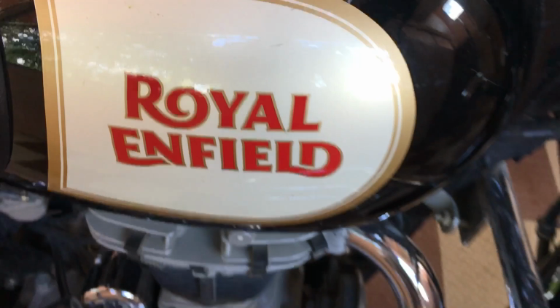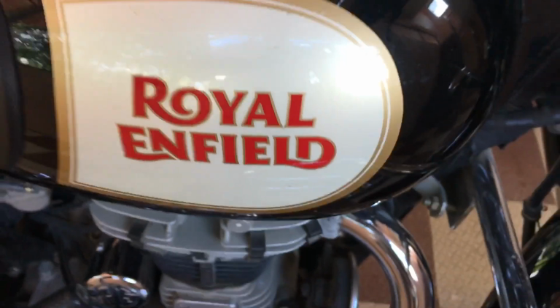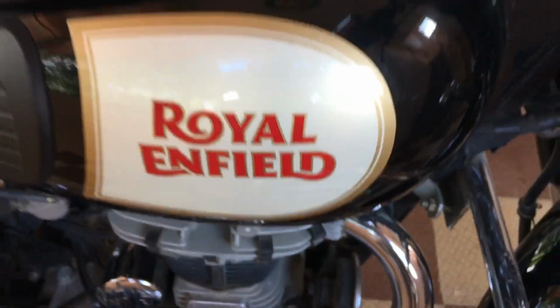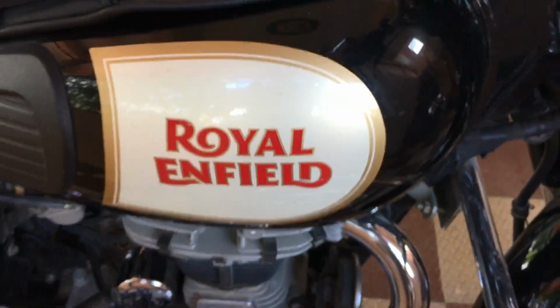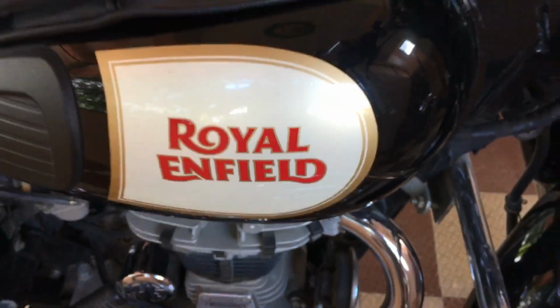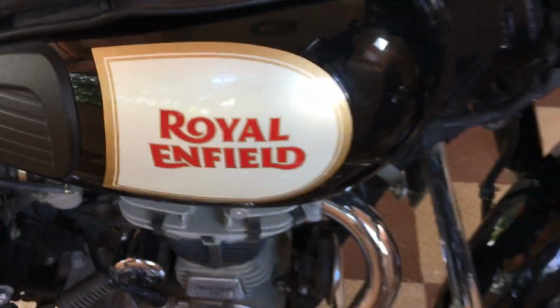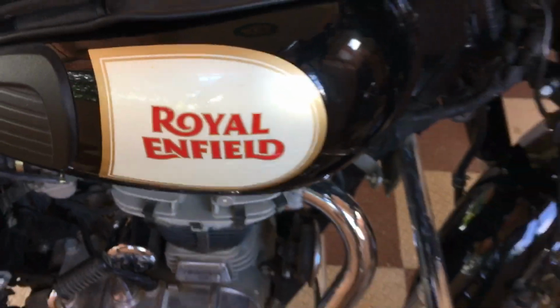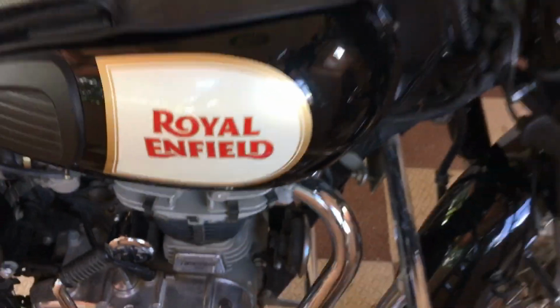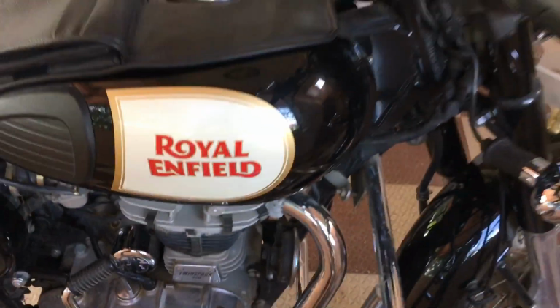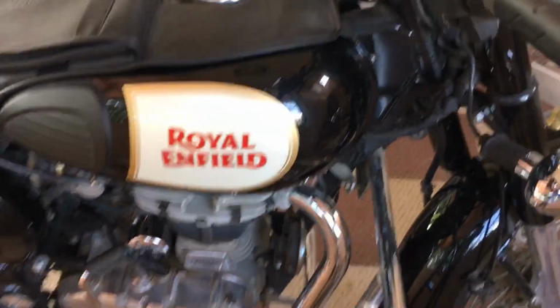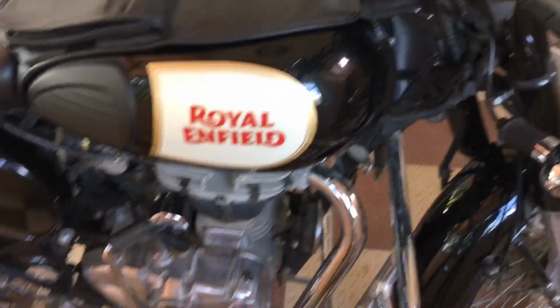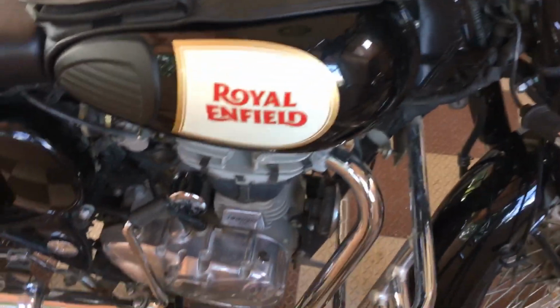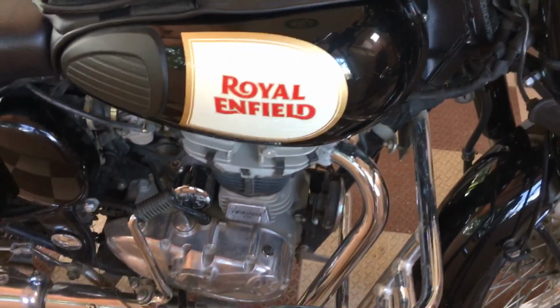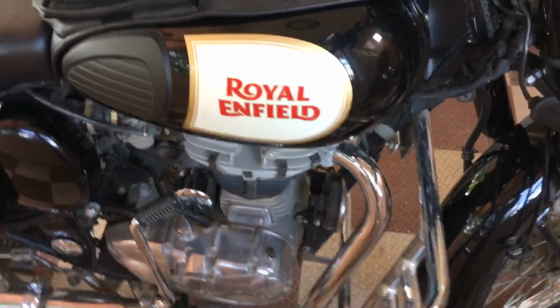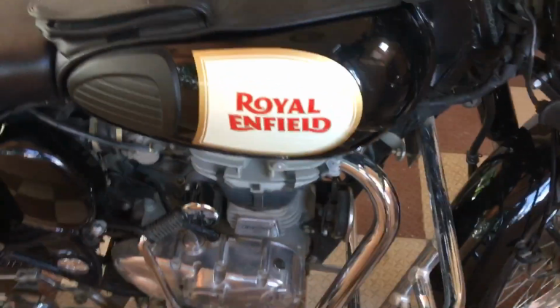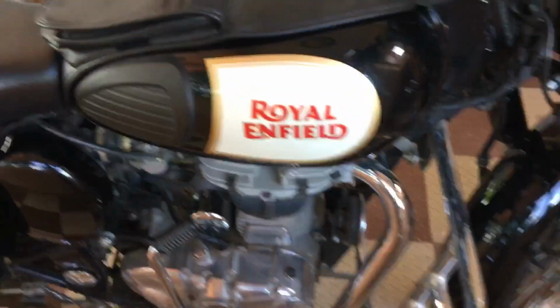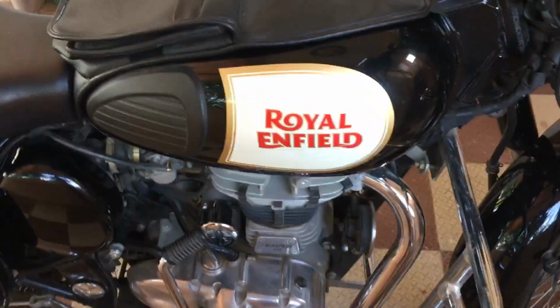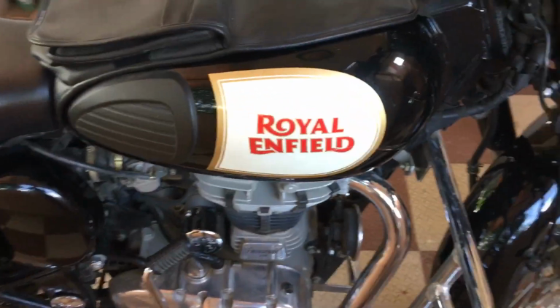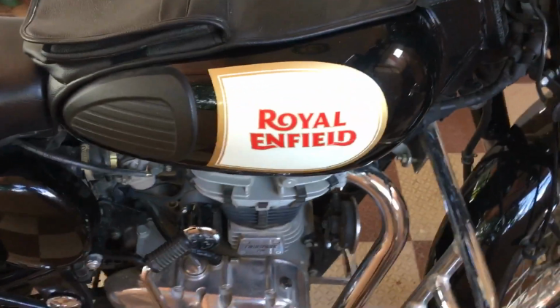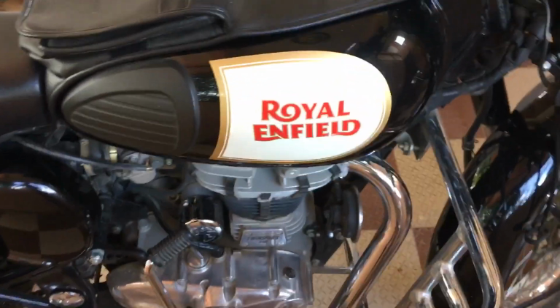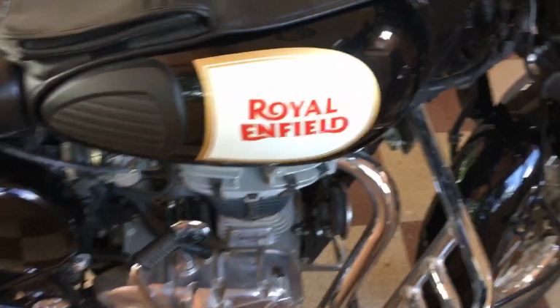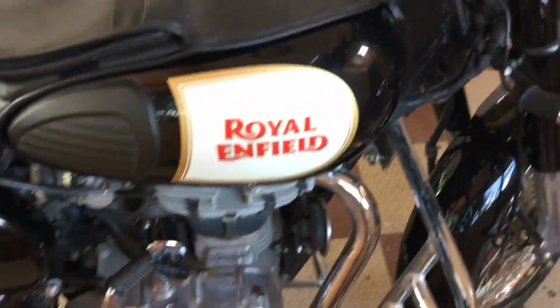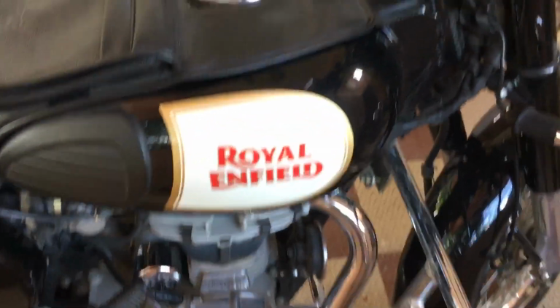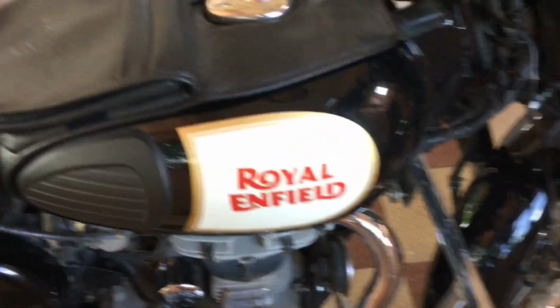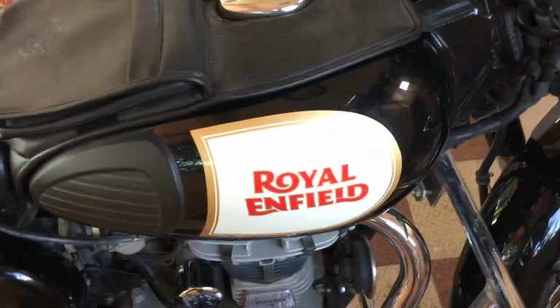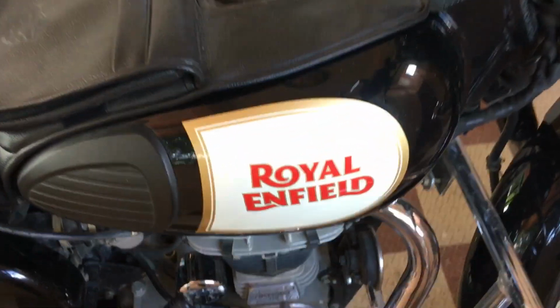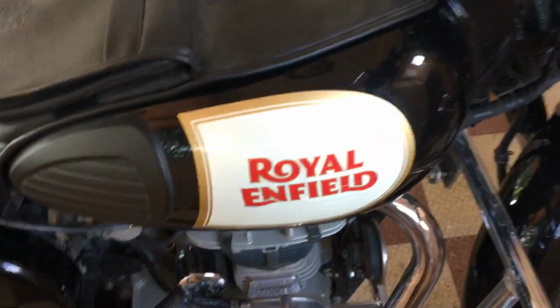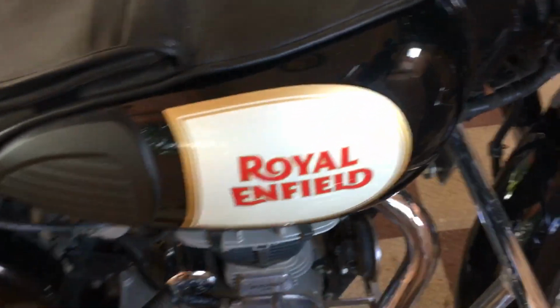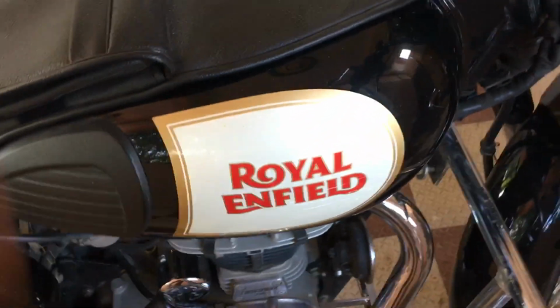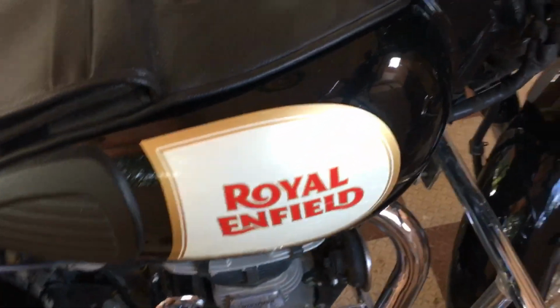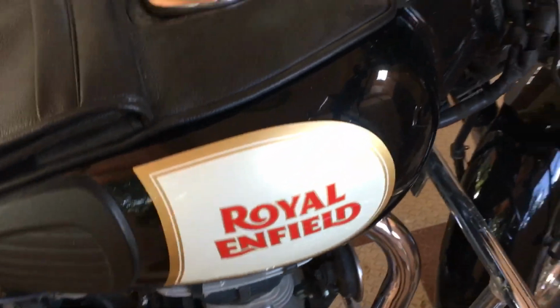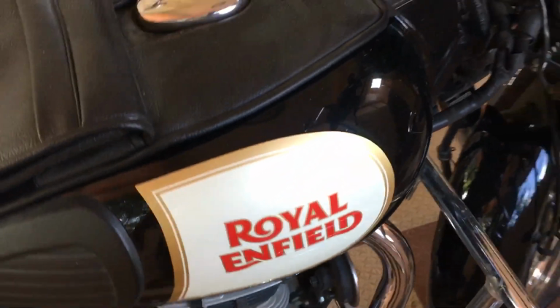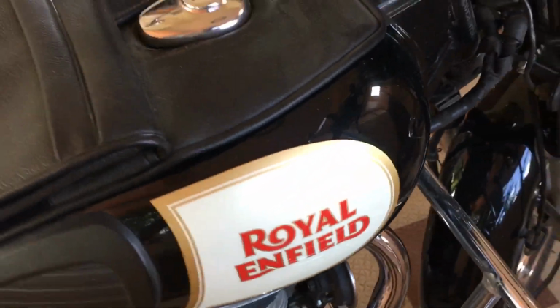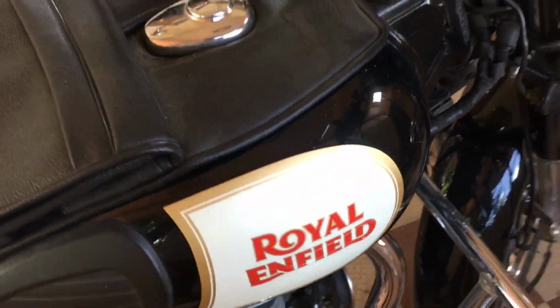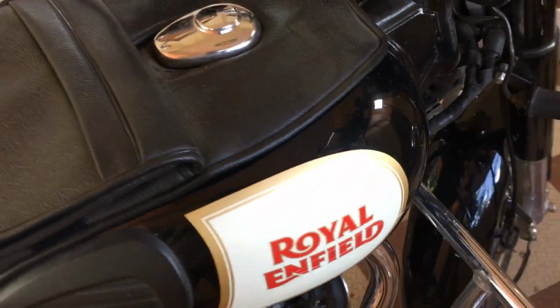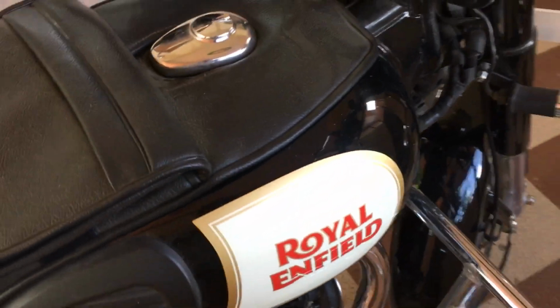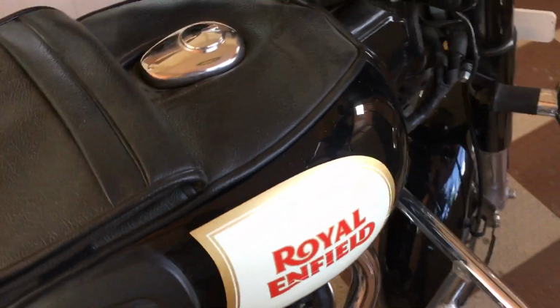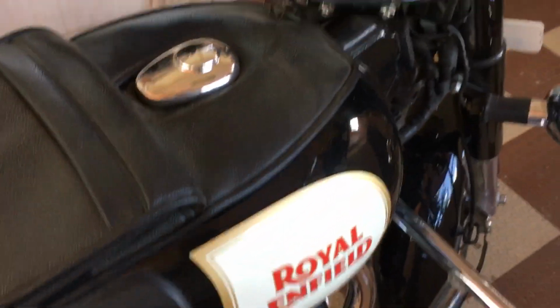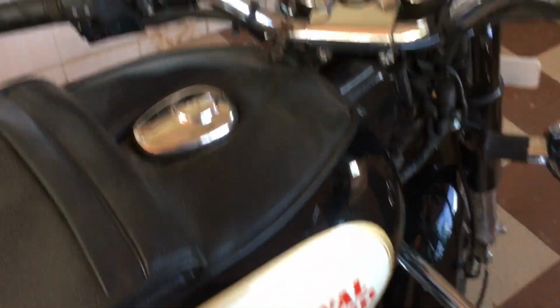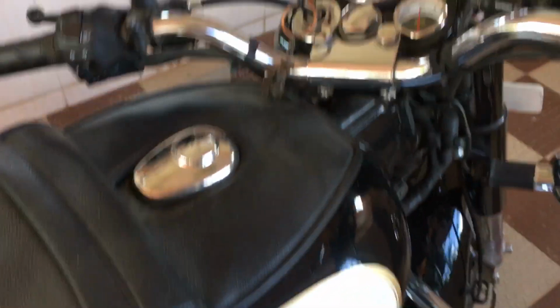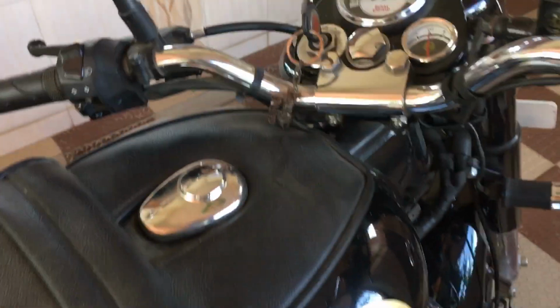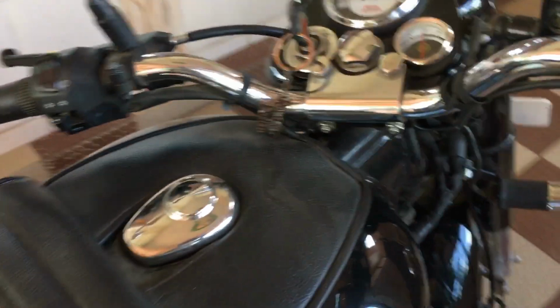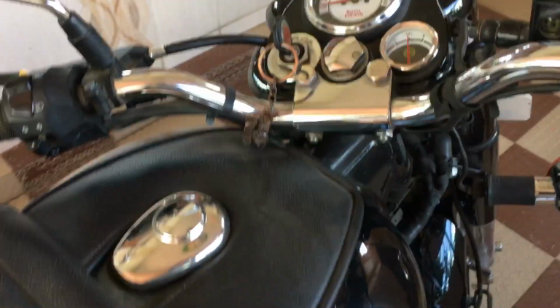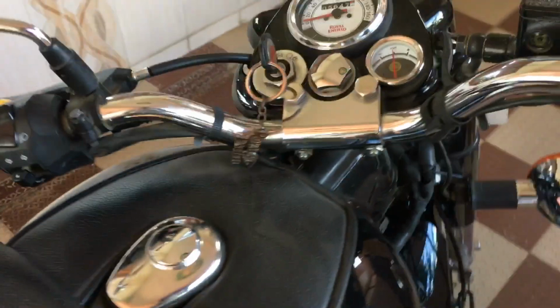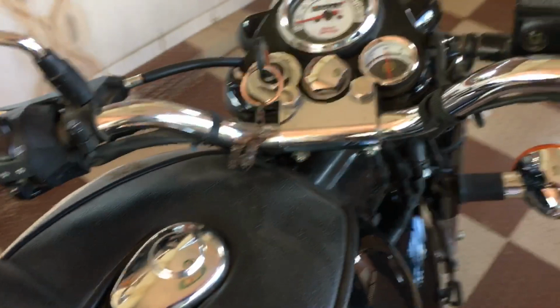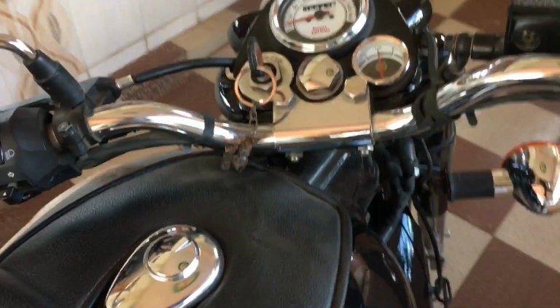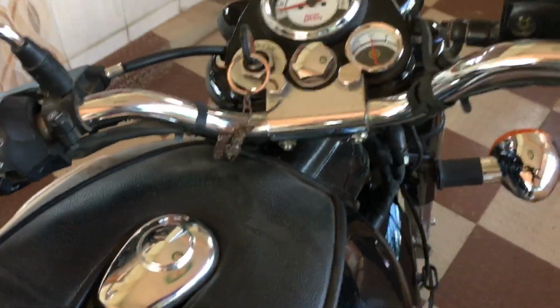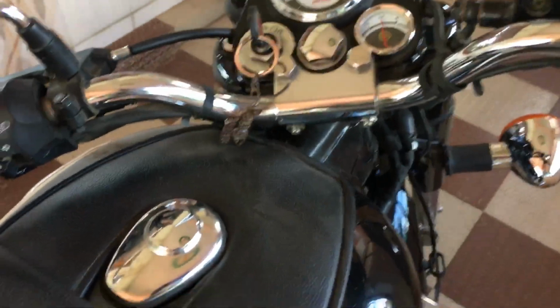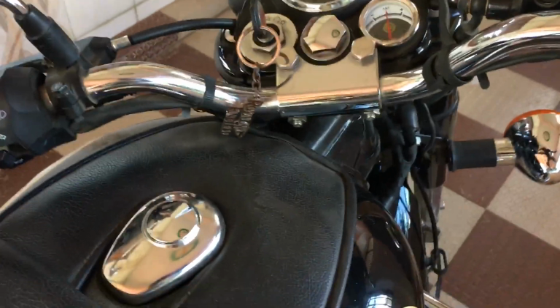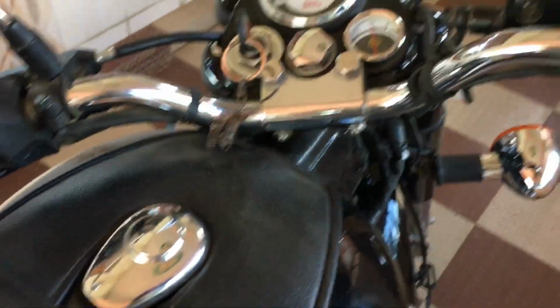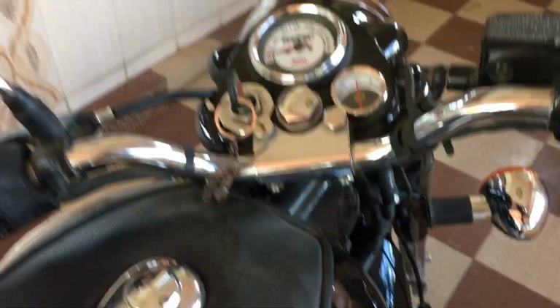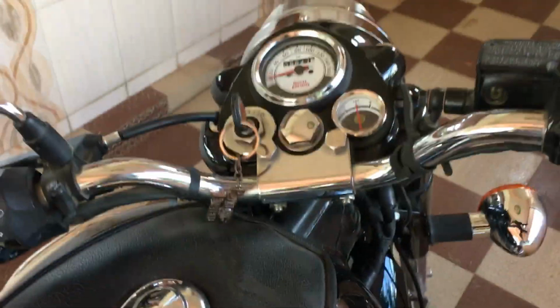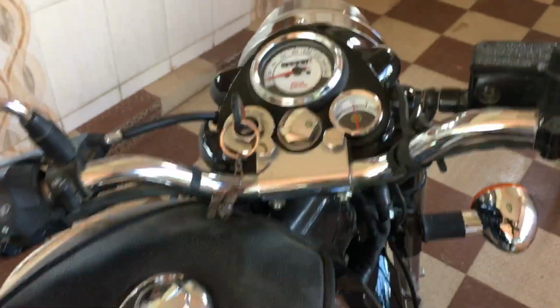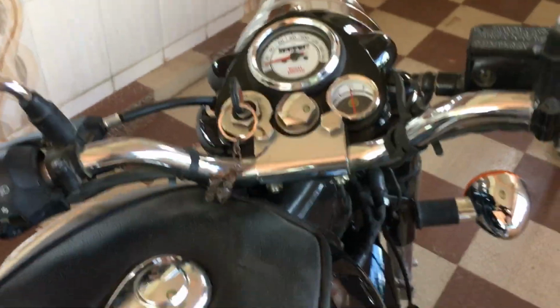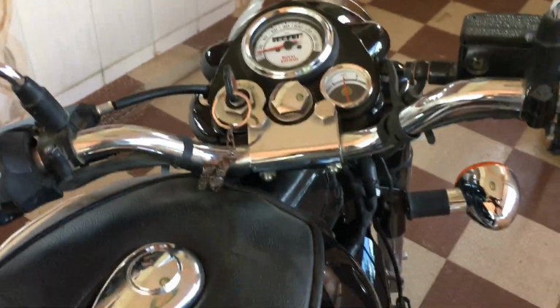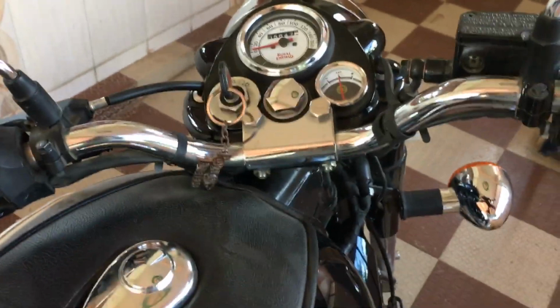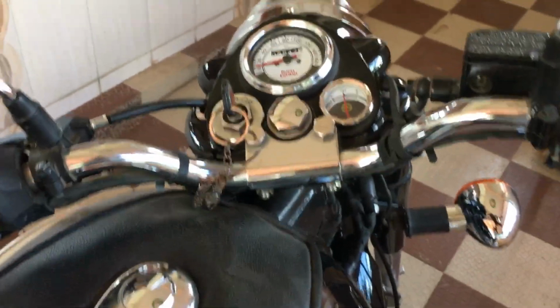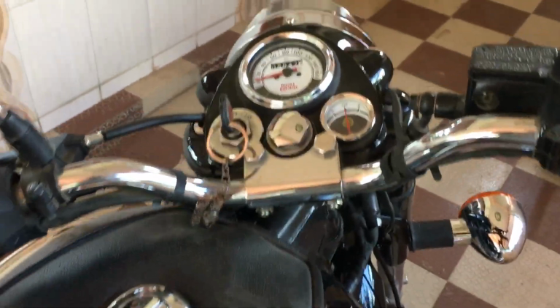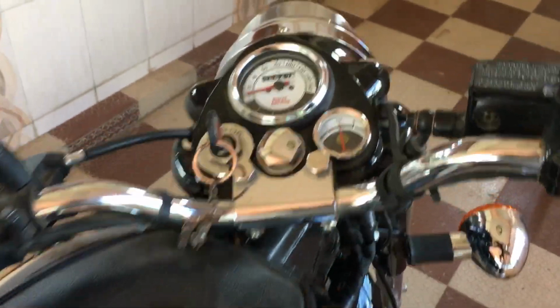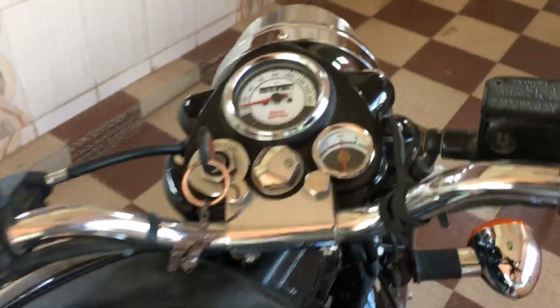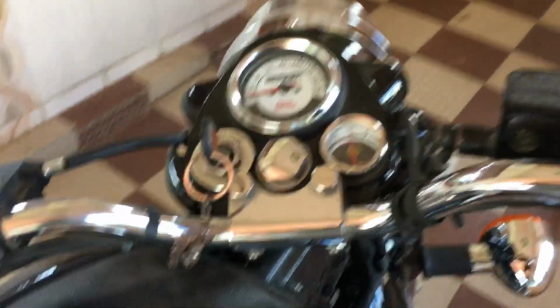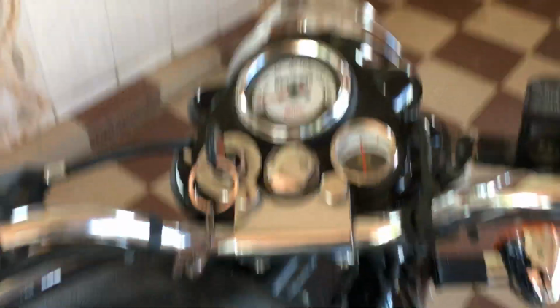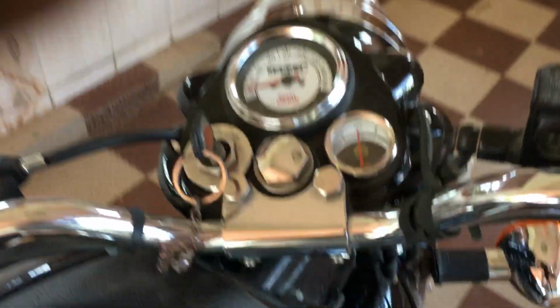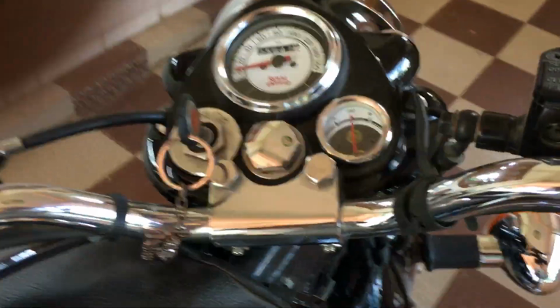This is the Royal Enfield Classic 350 with a BS4 engine. There are three main changes here.